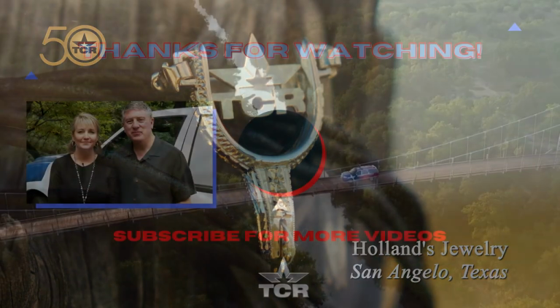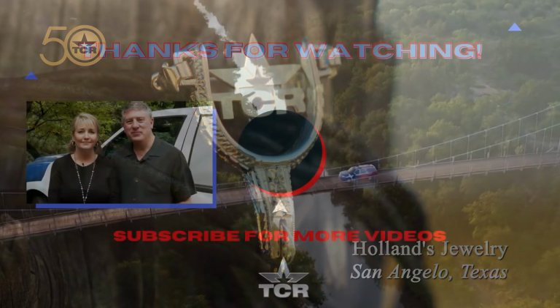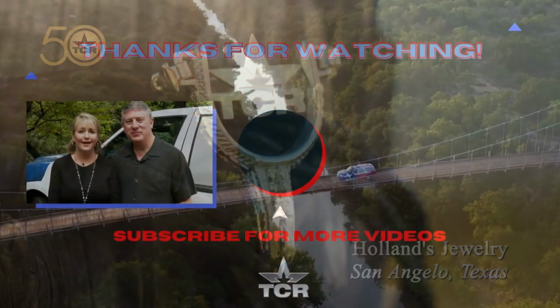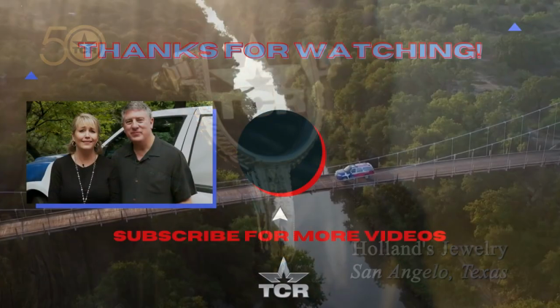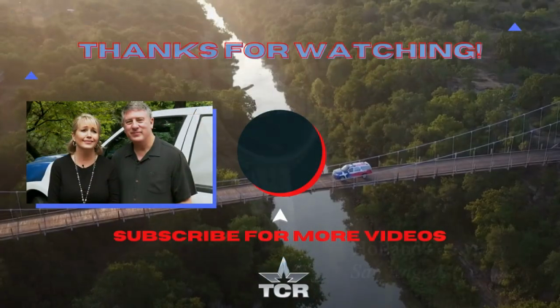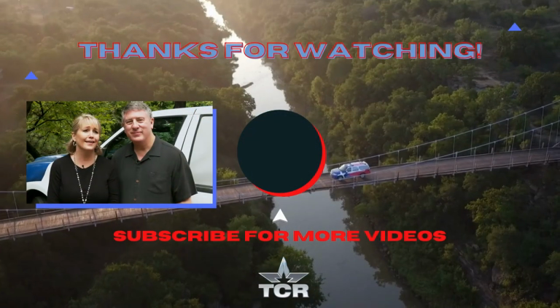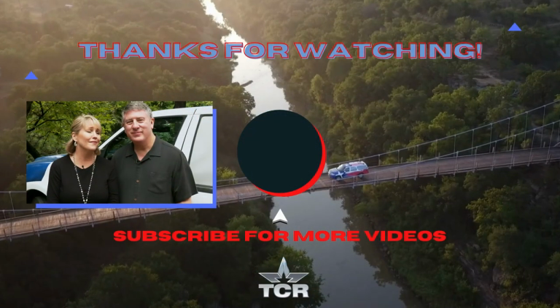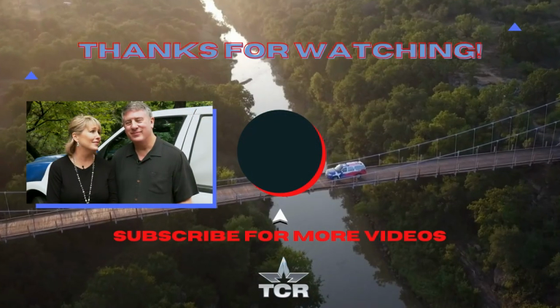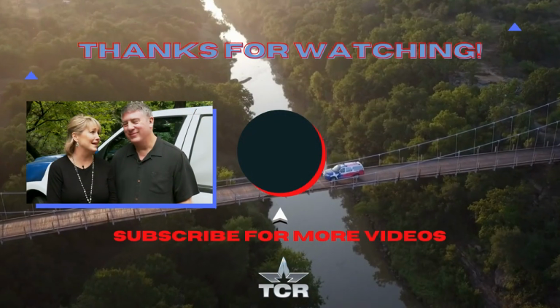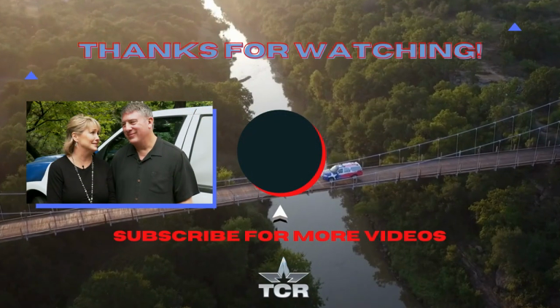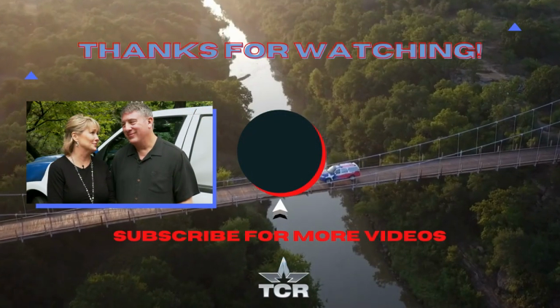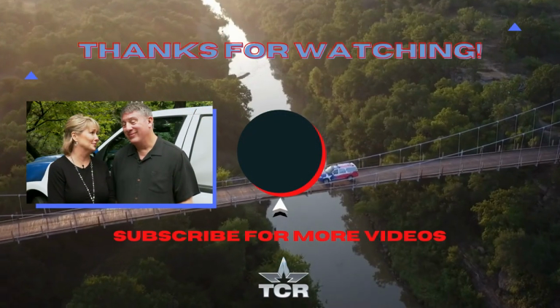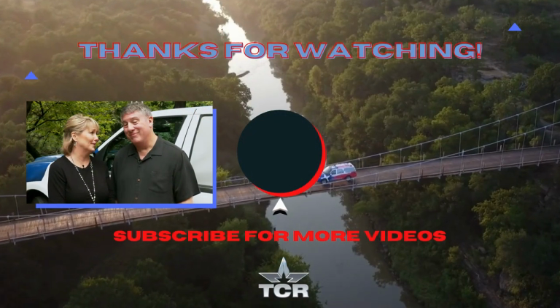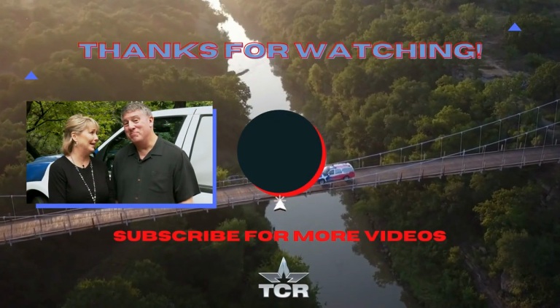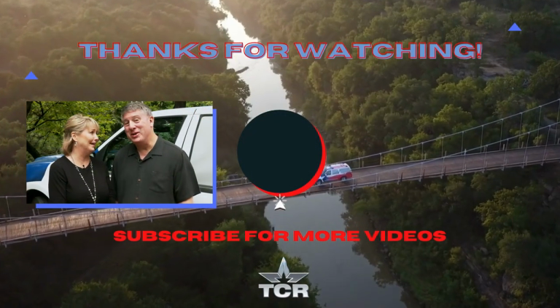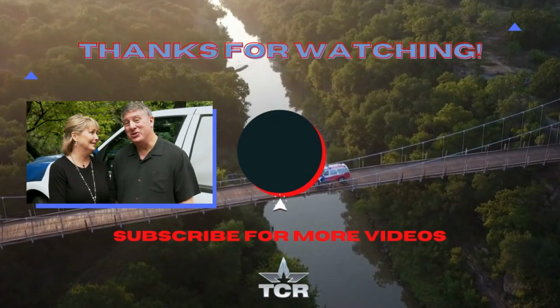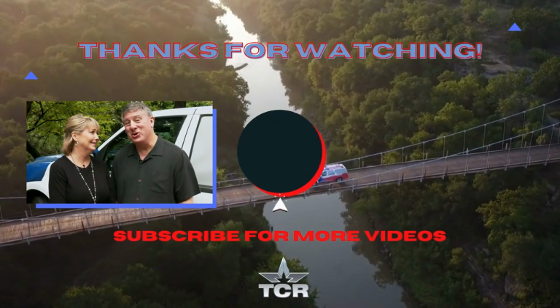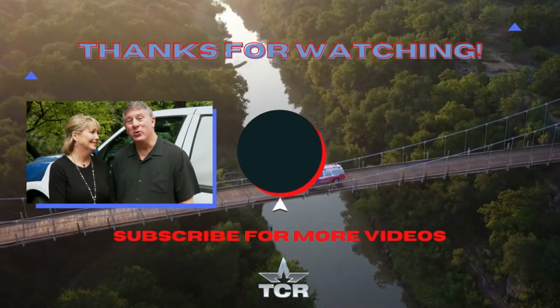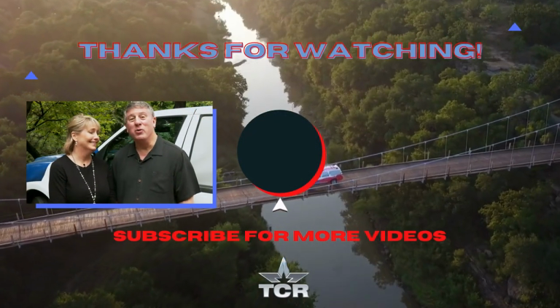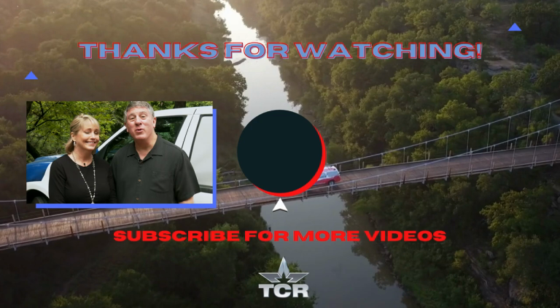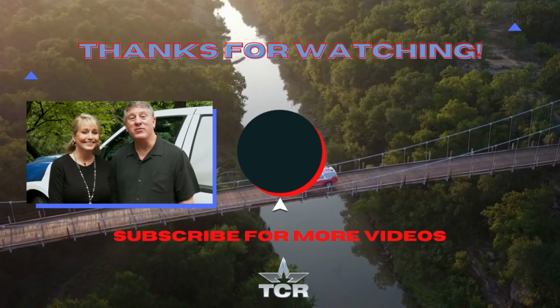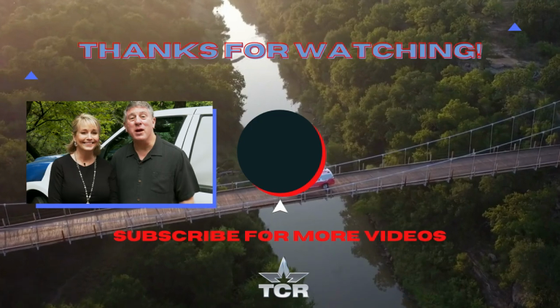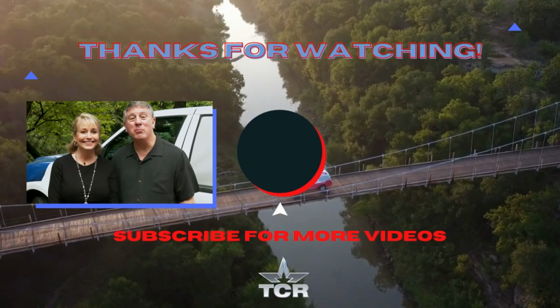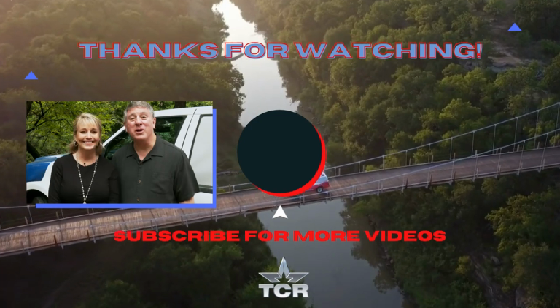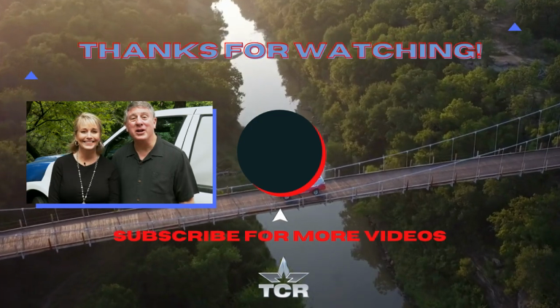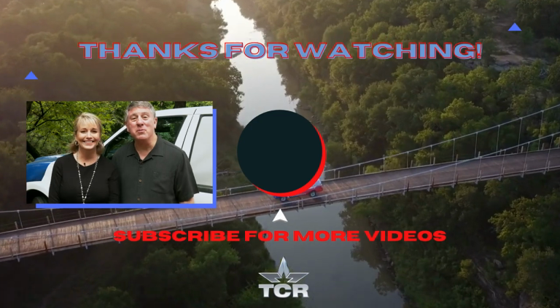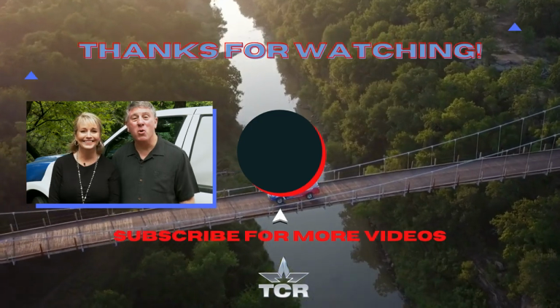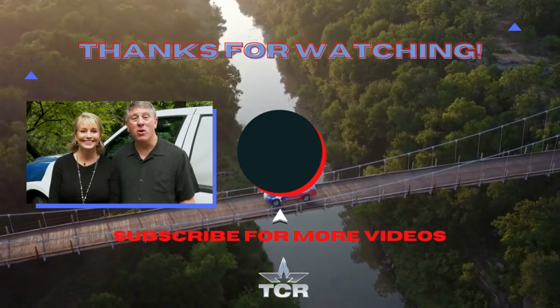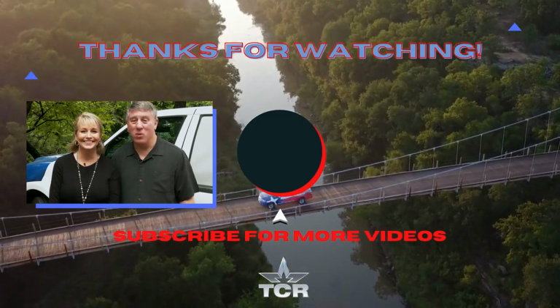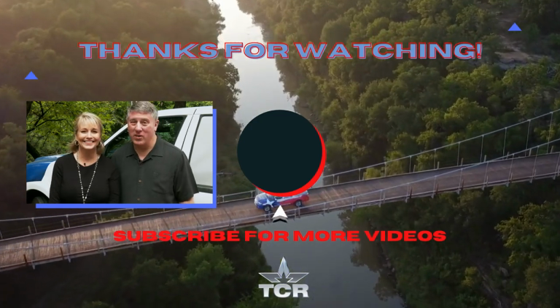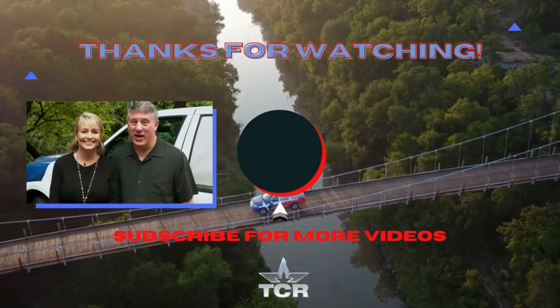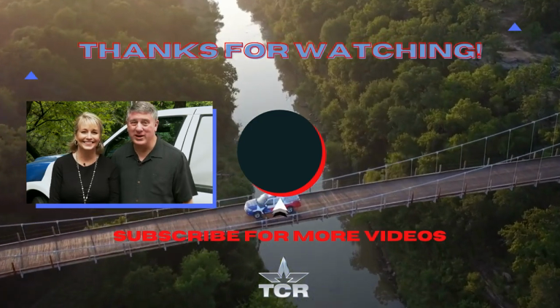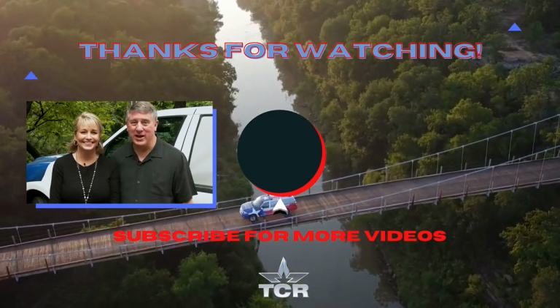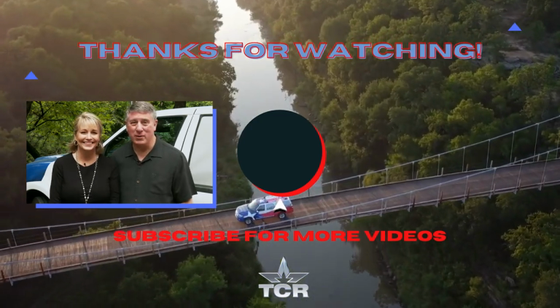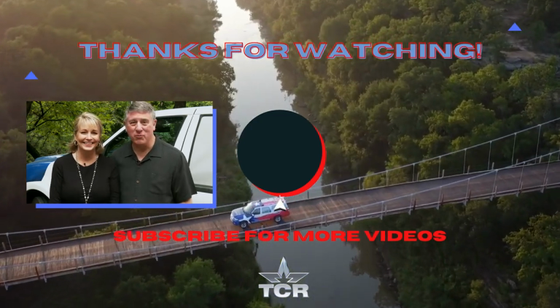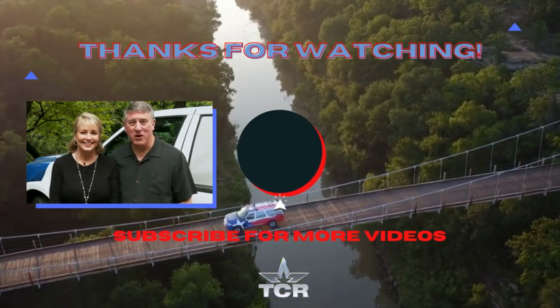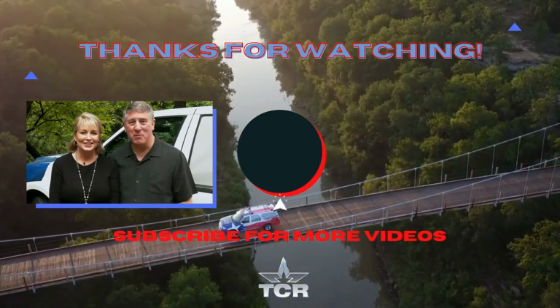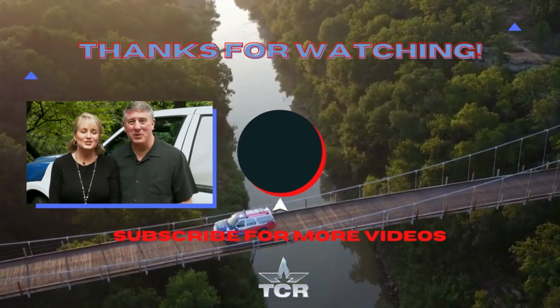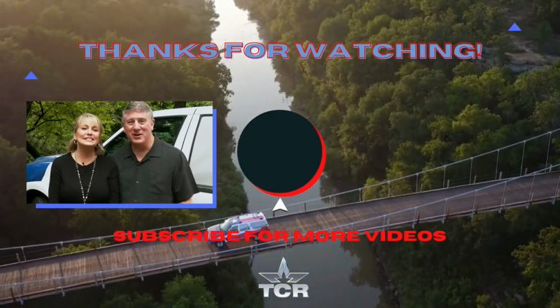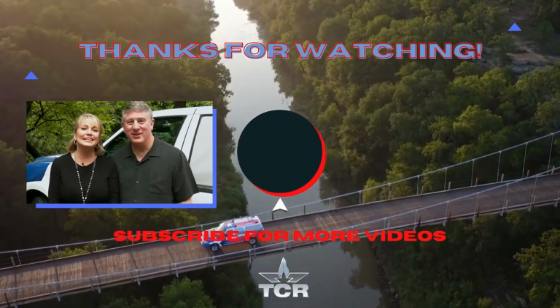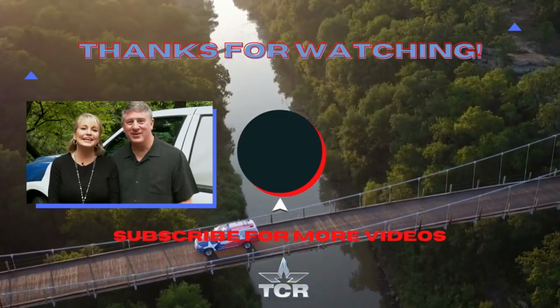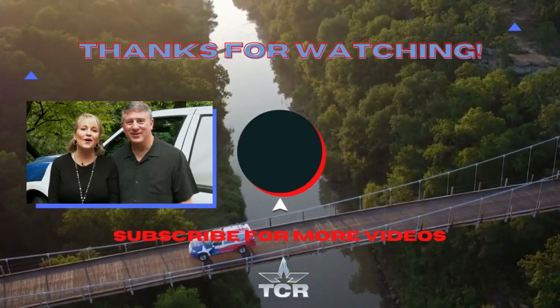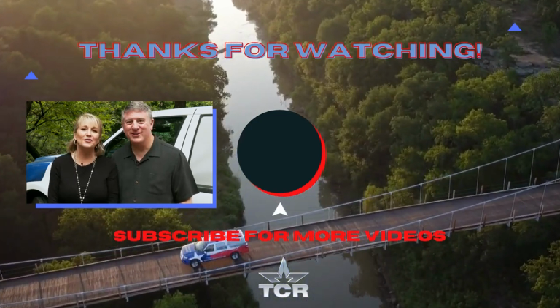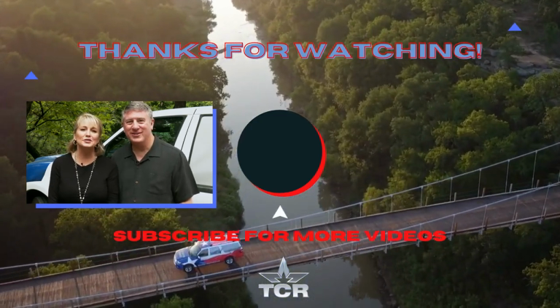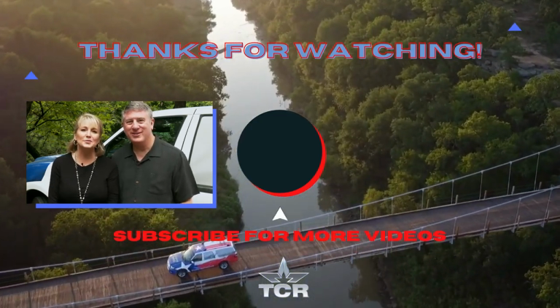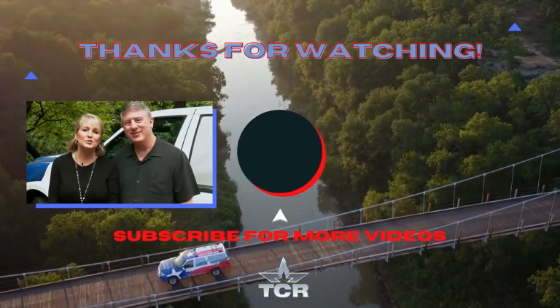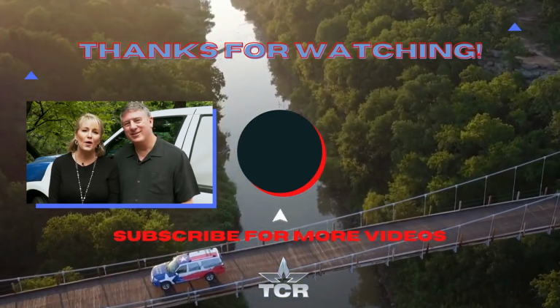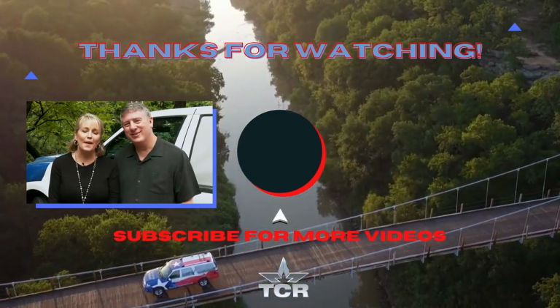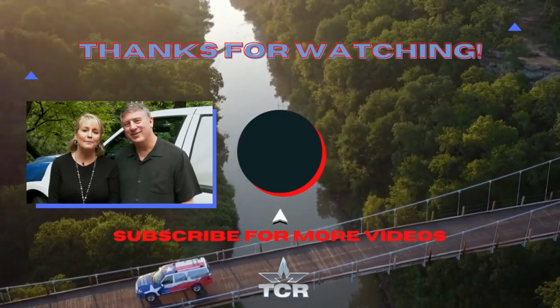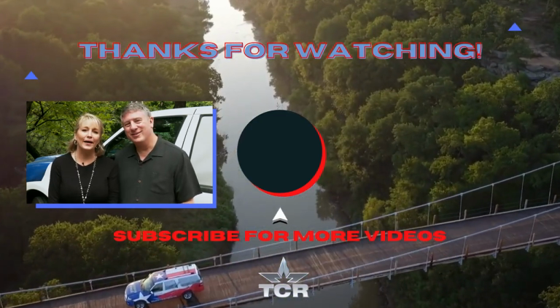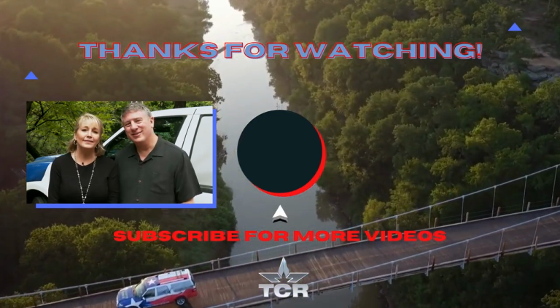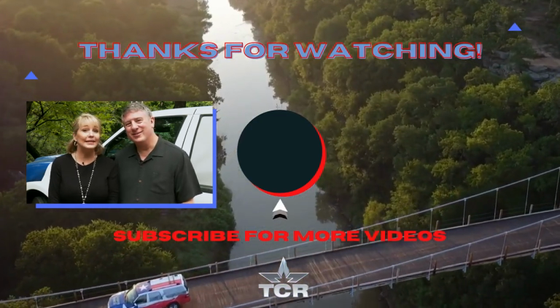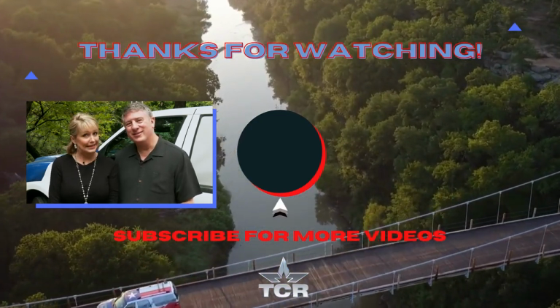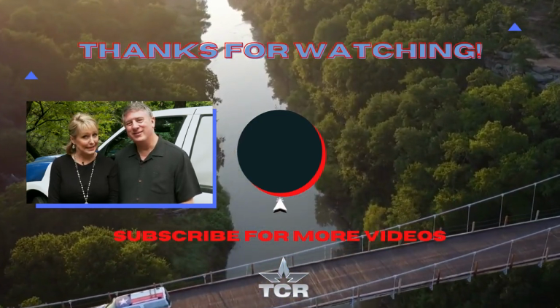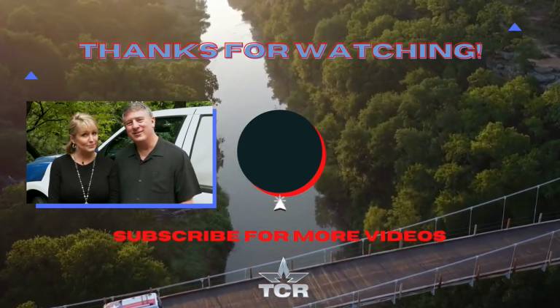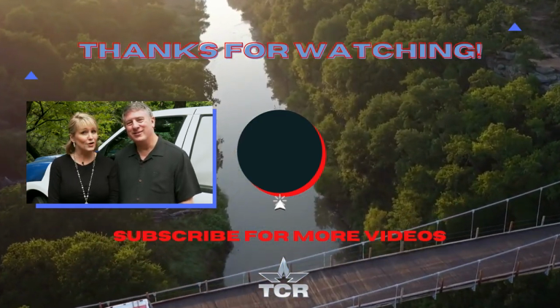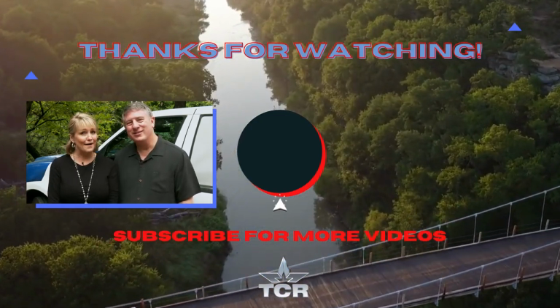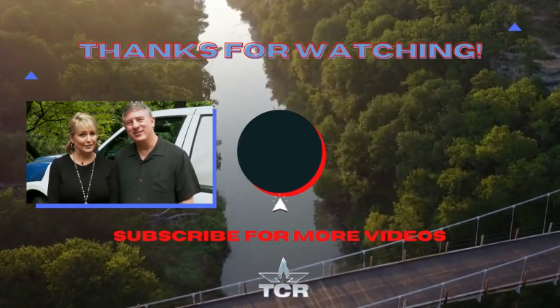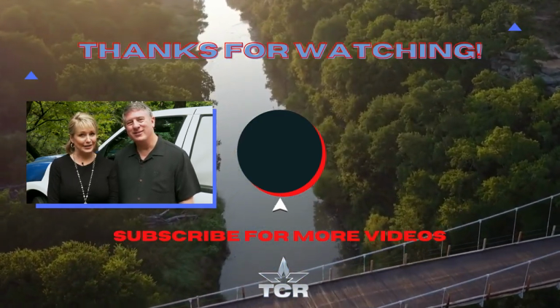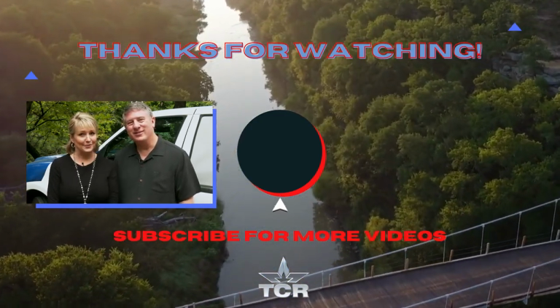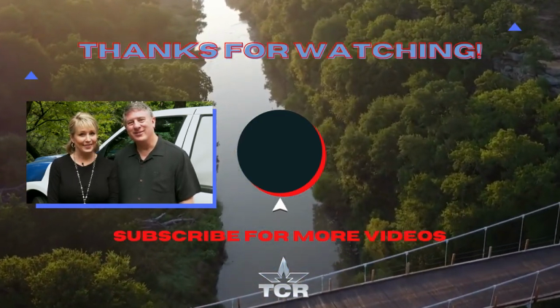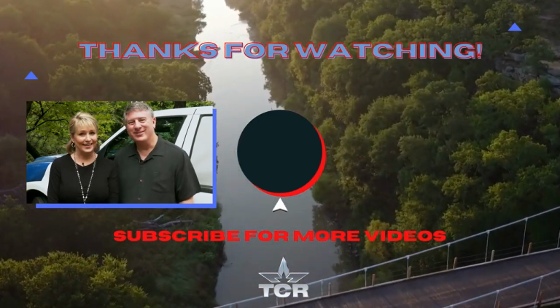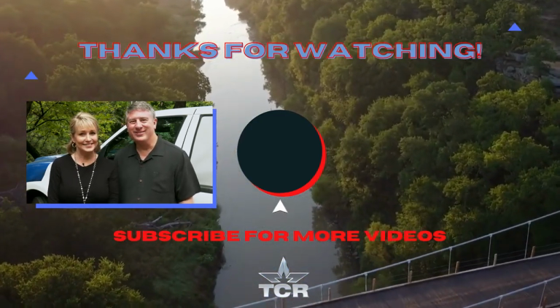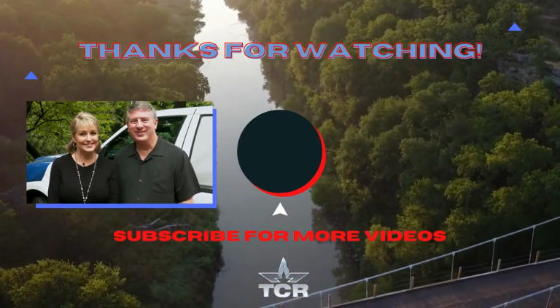I love that story. Me too. And we've got plenty more where that came from. Just click on the subscribe button and keep traveling with us.